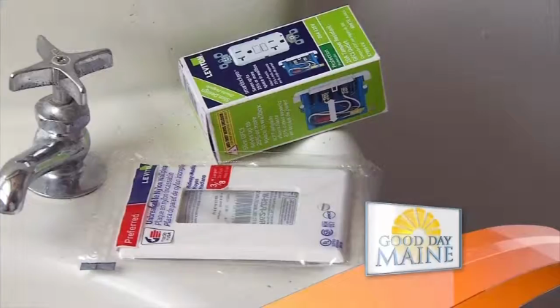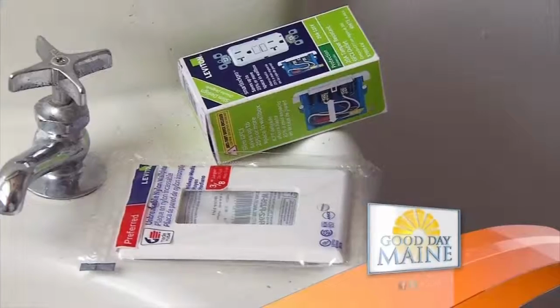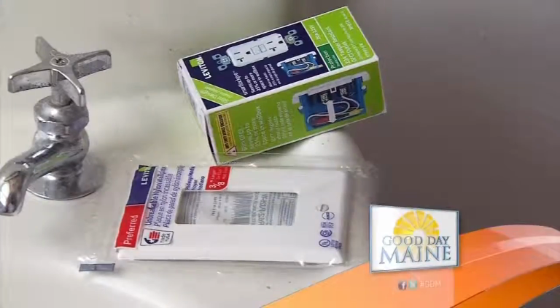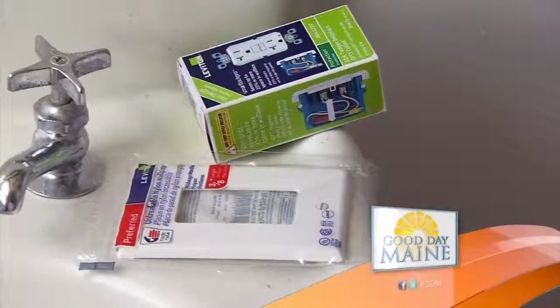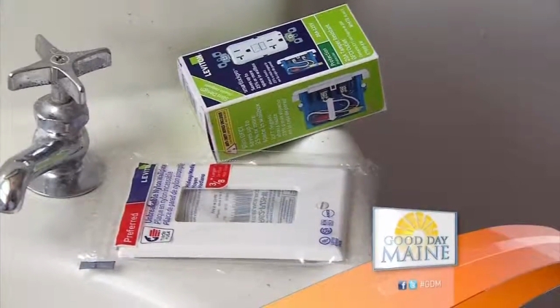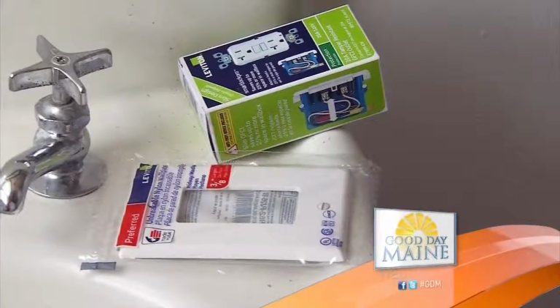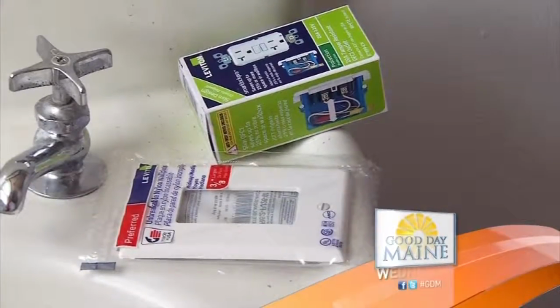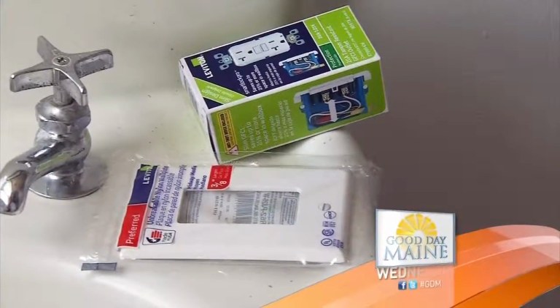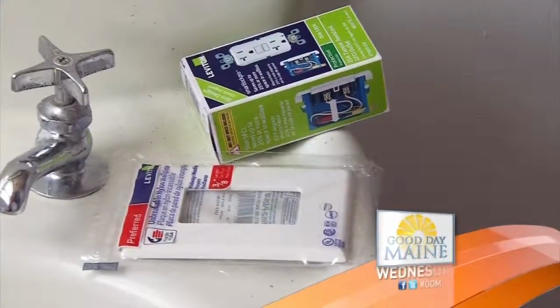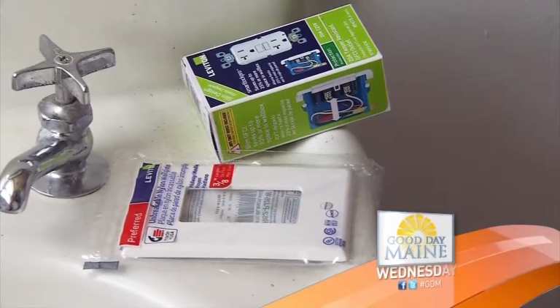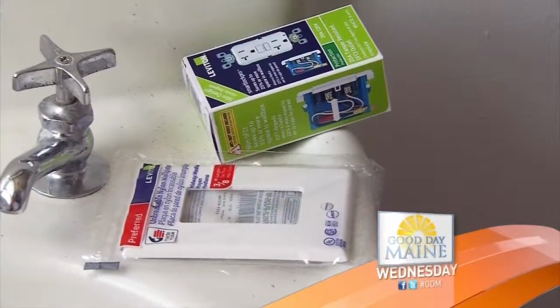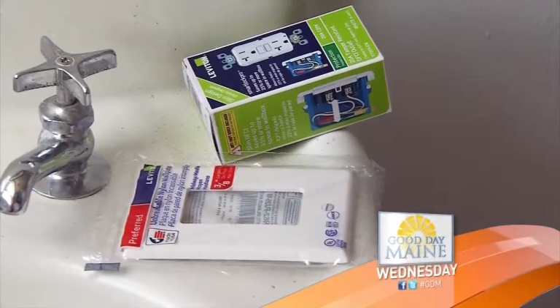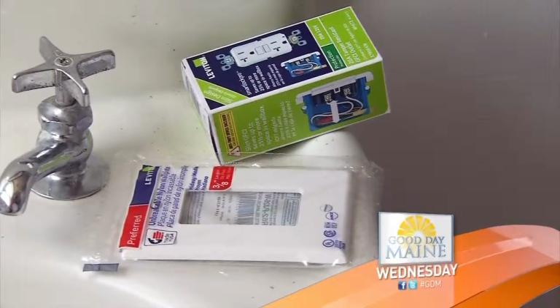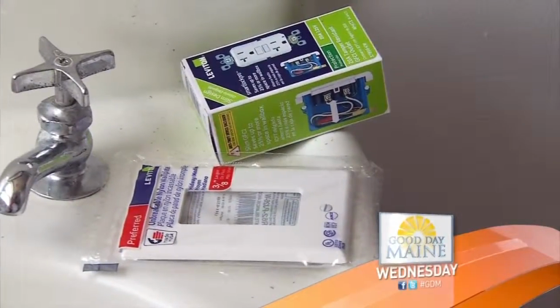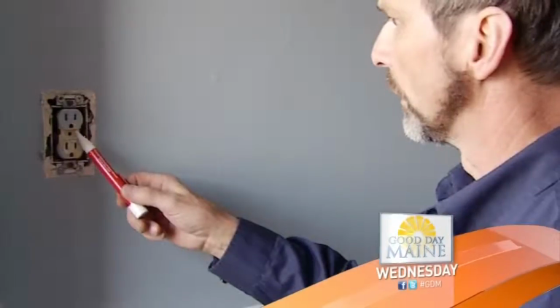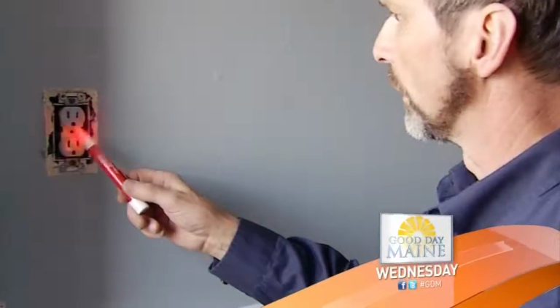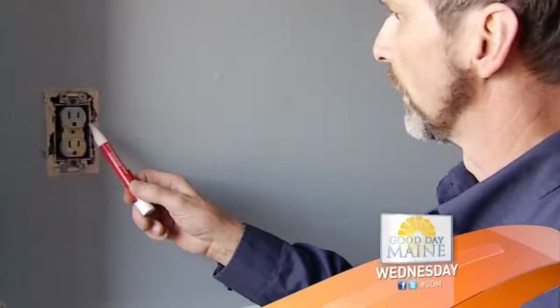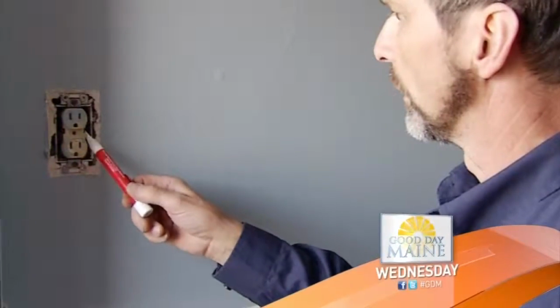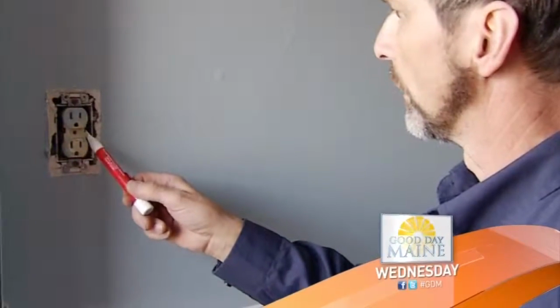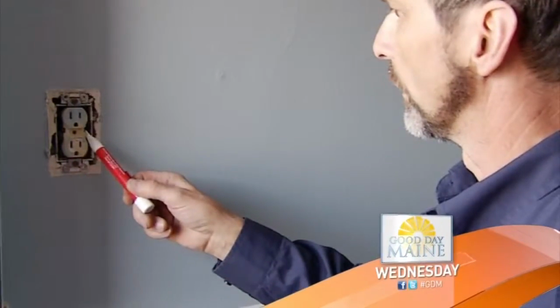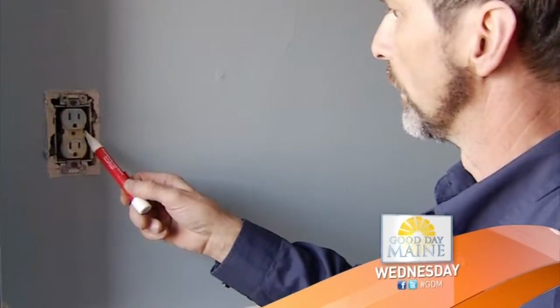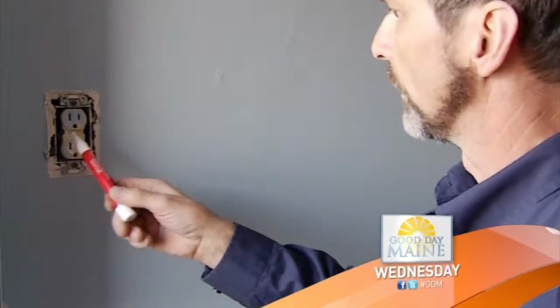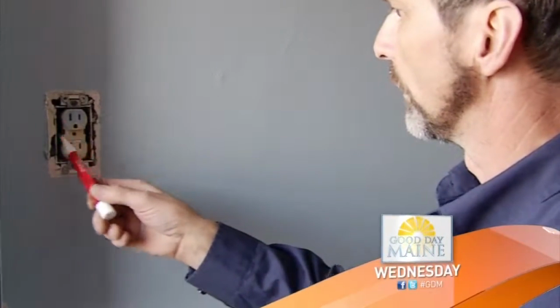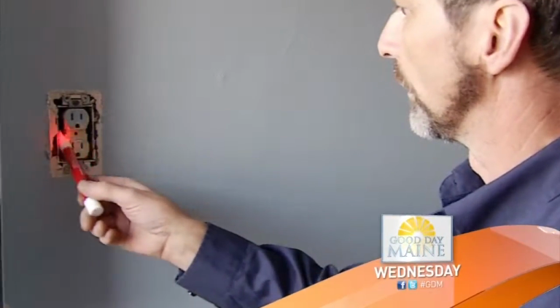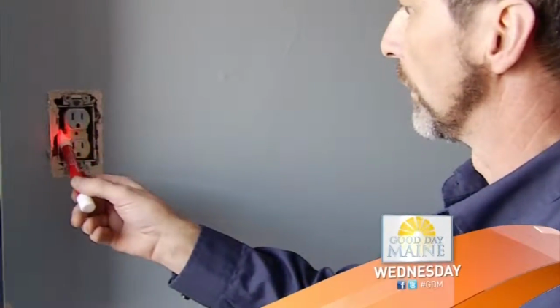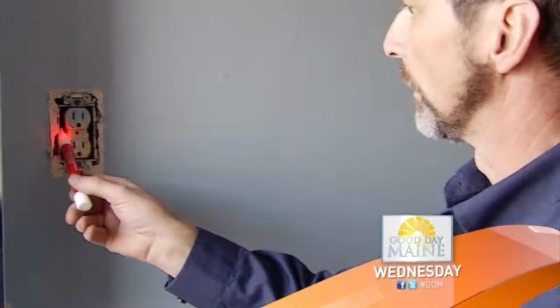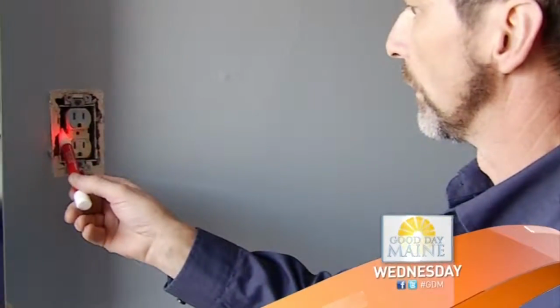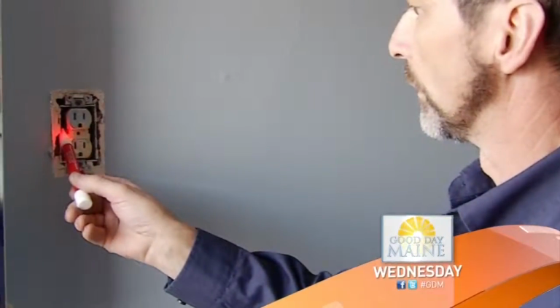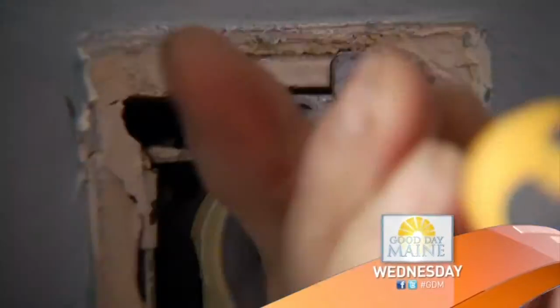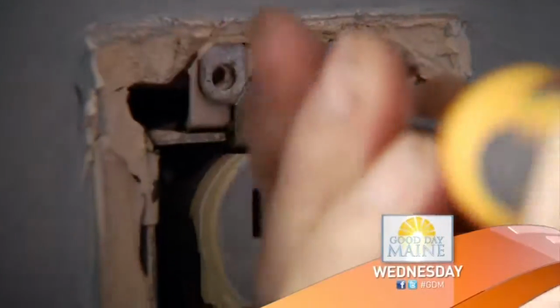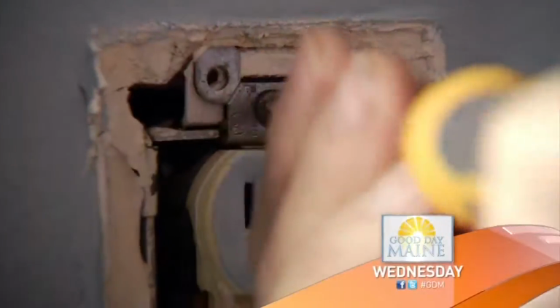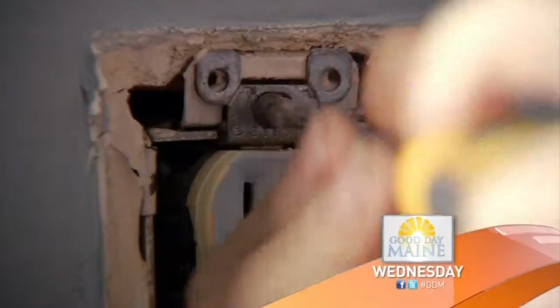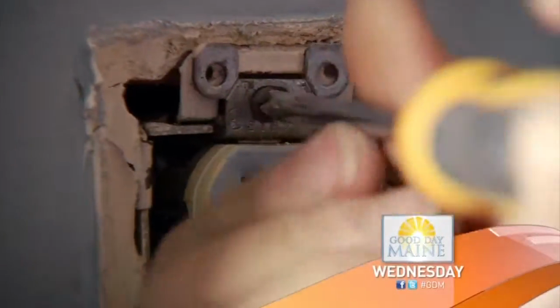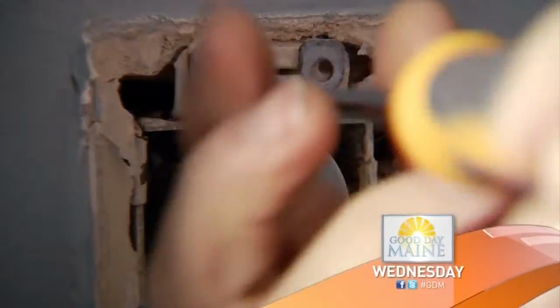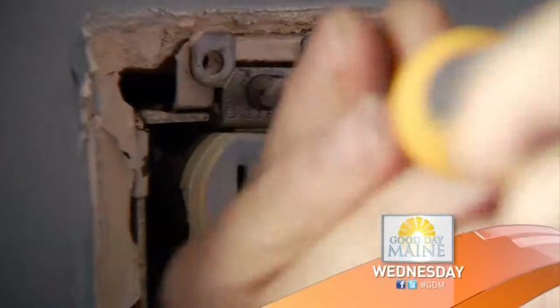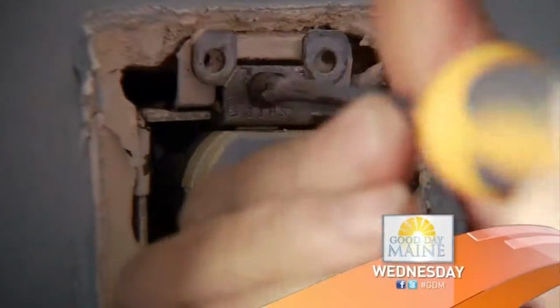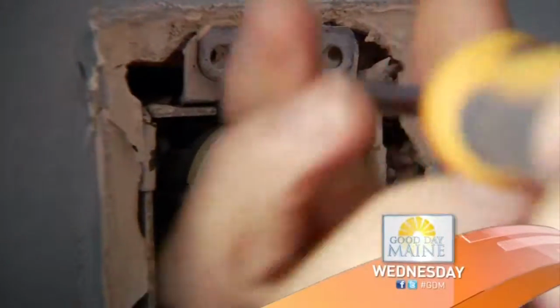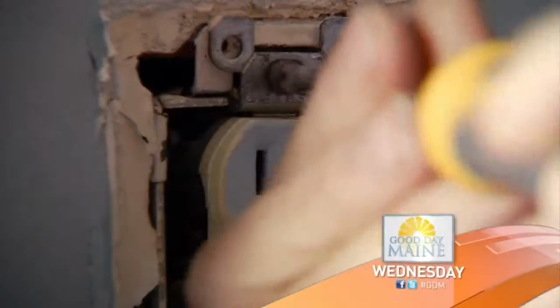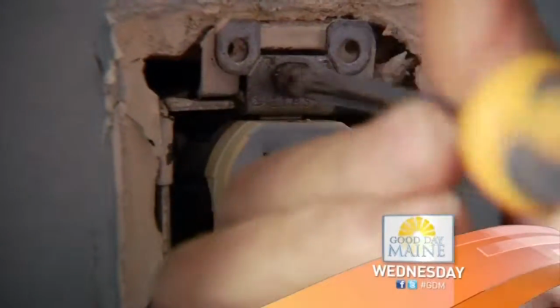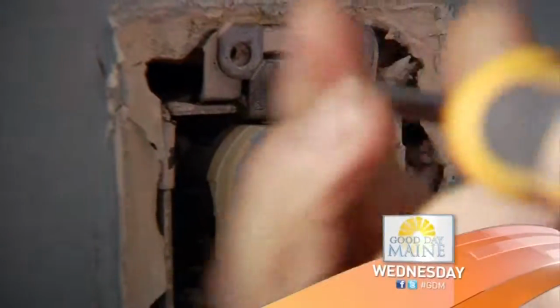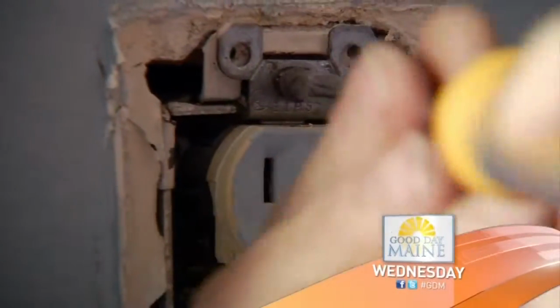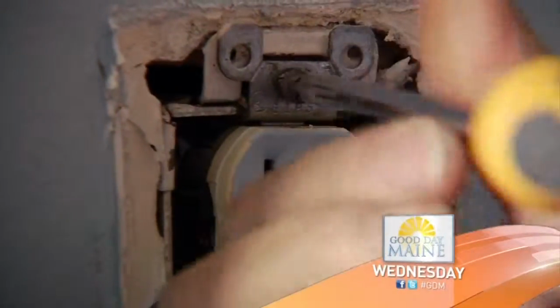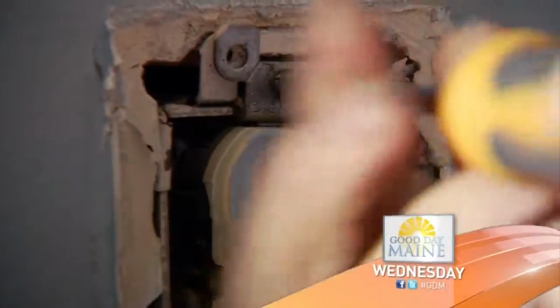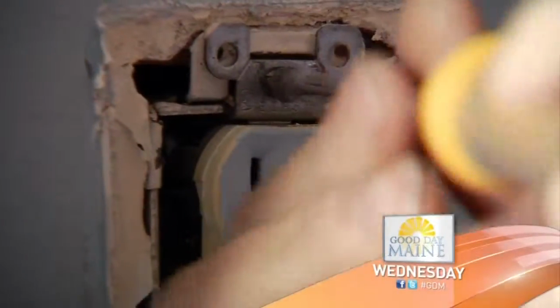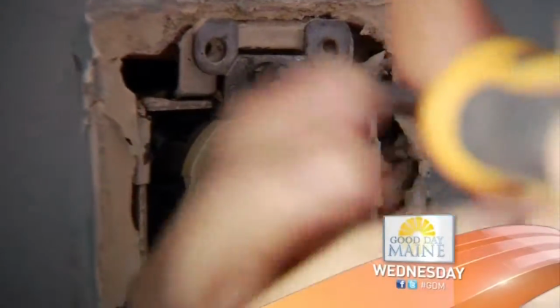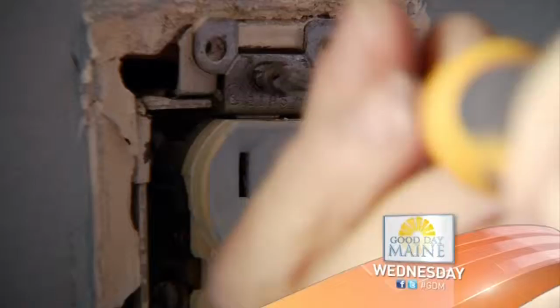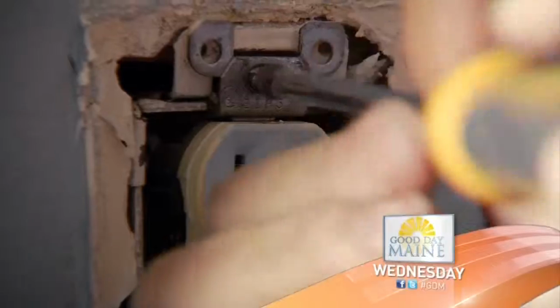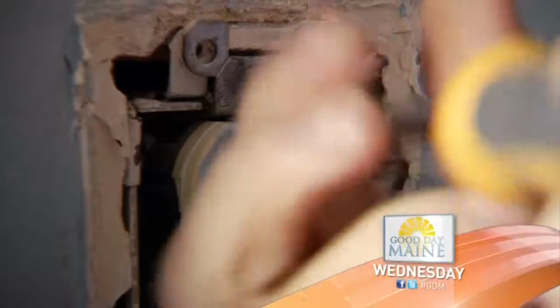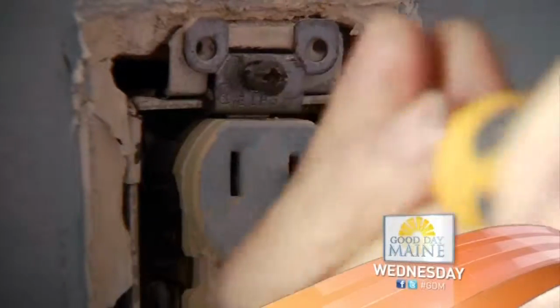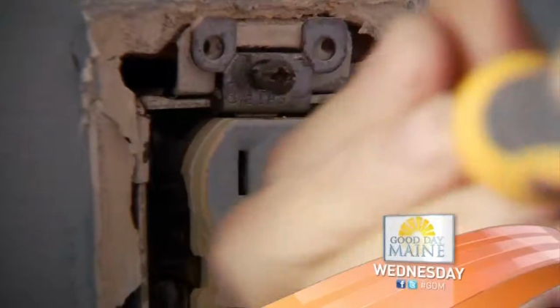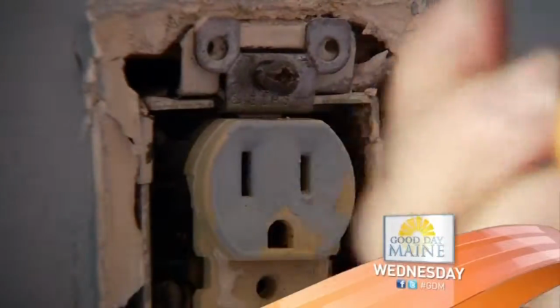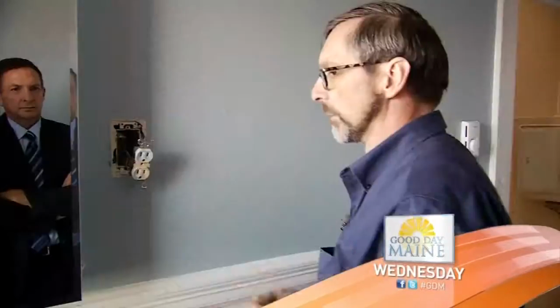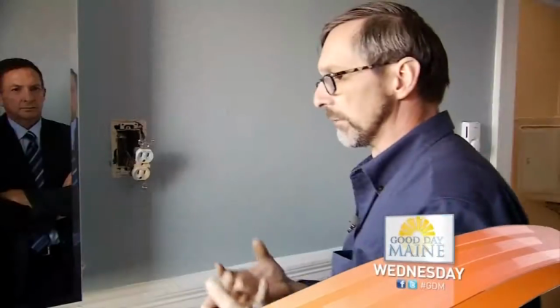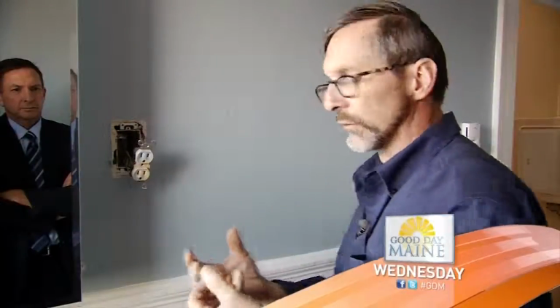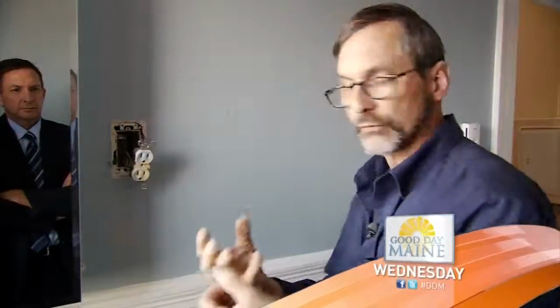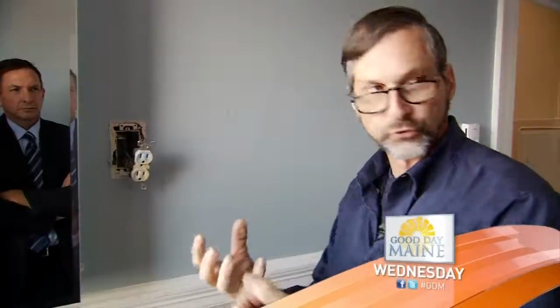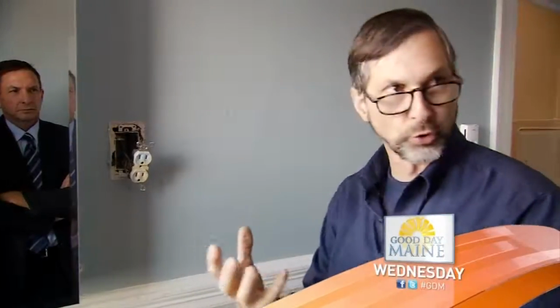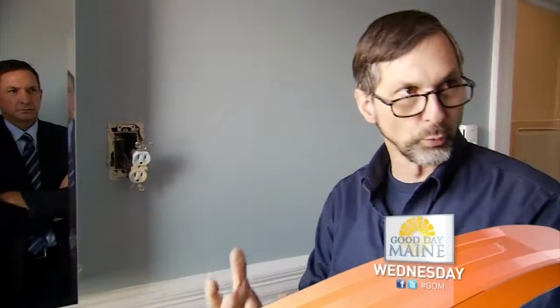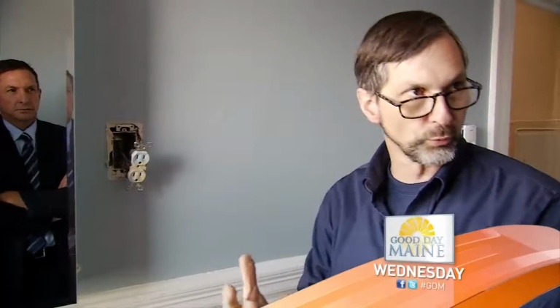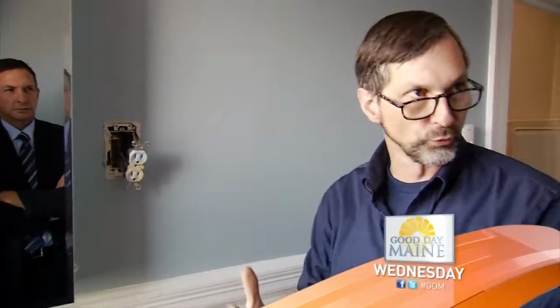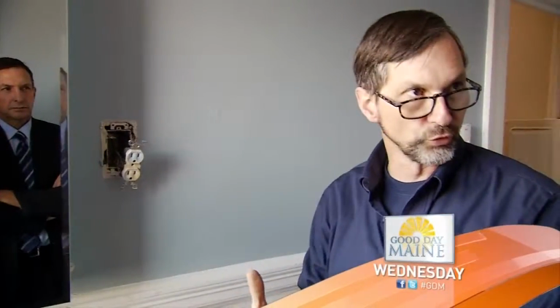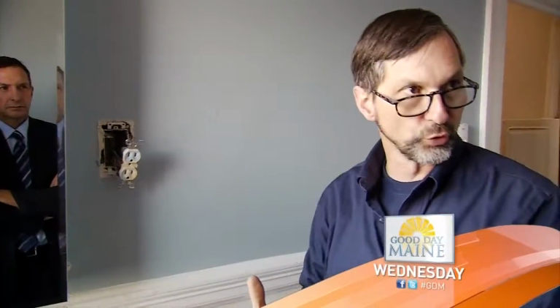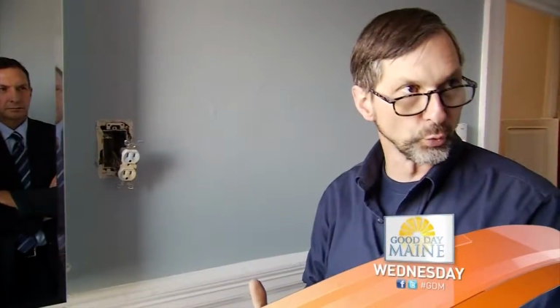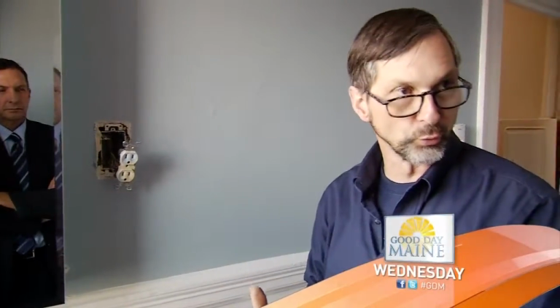Changing receptacles. Have a tester to make sure the power is off. What you need for the job, and you need to have a certain level of skill using tools.